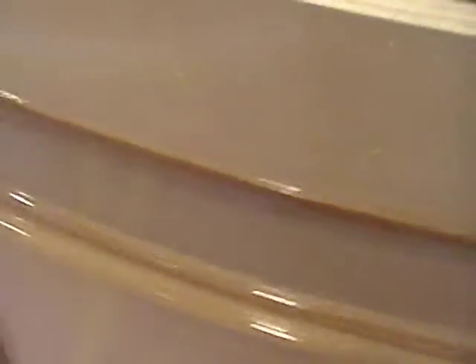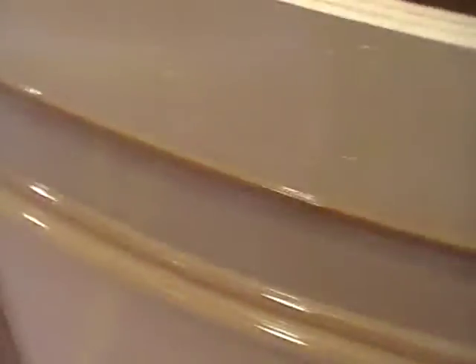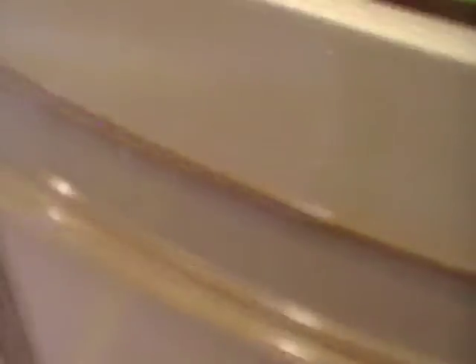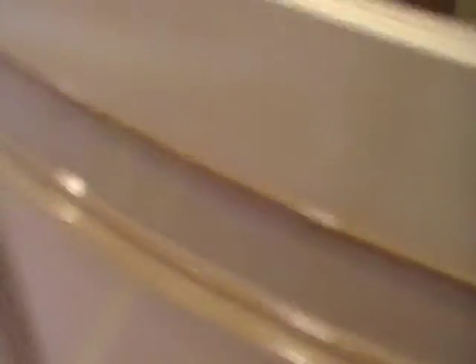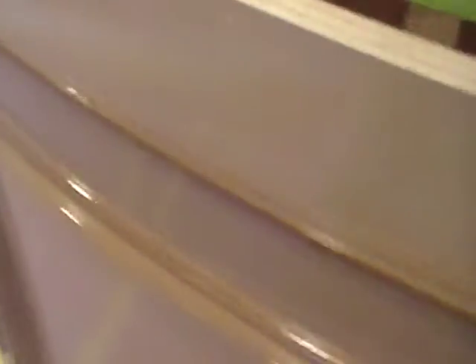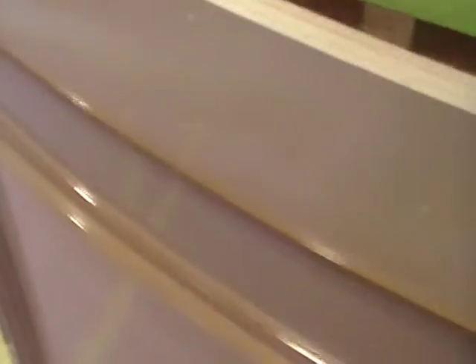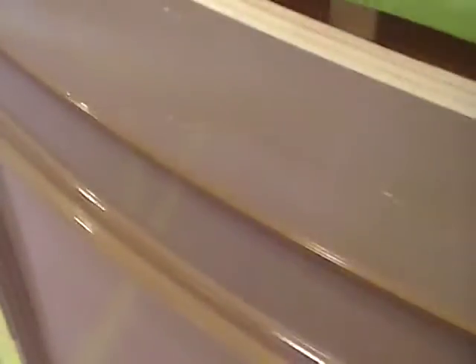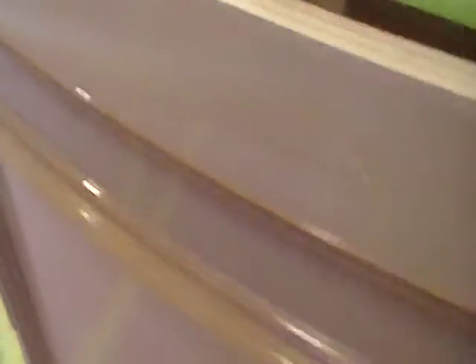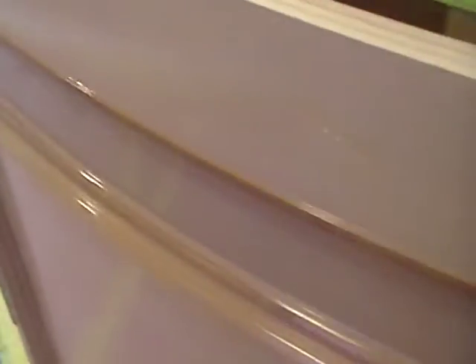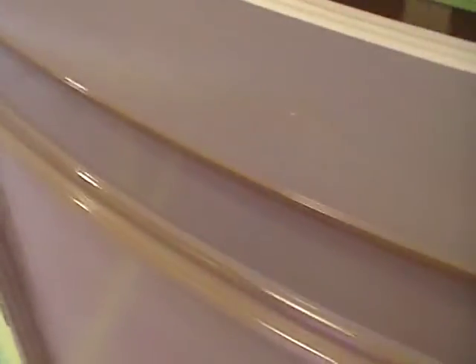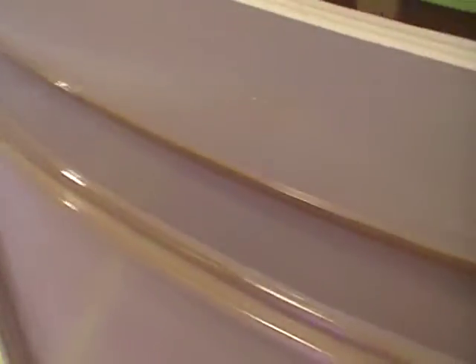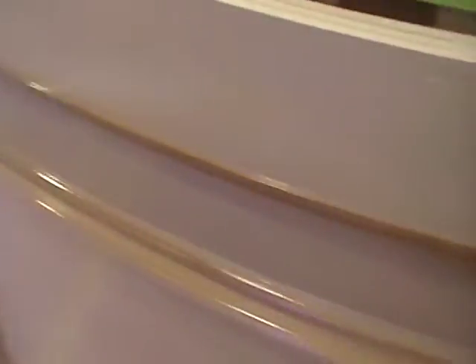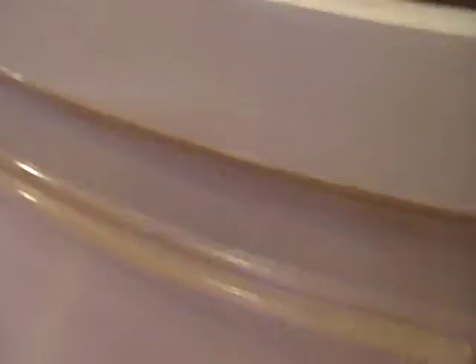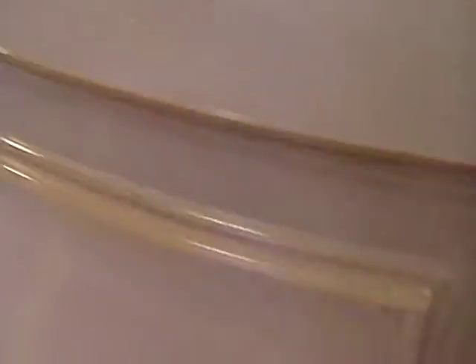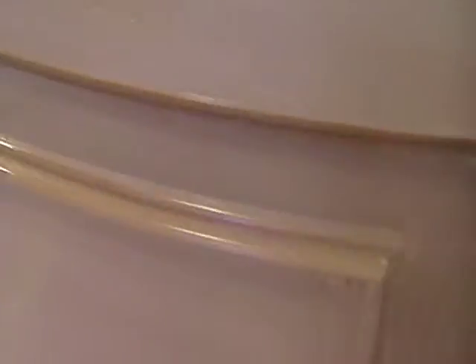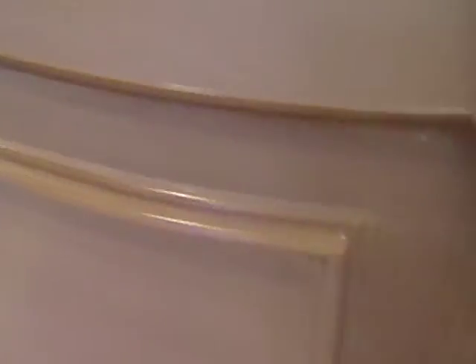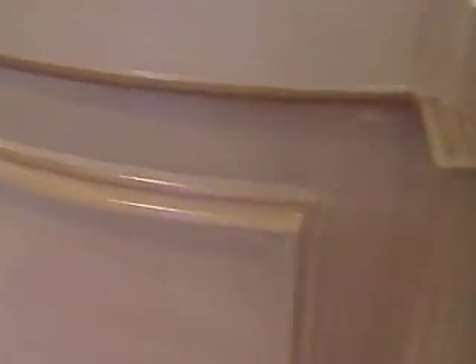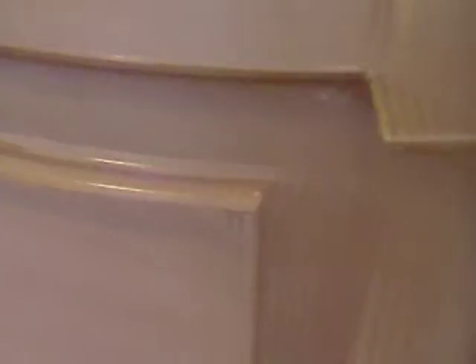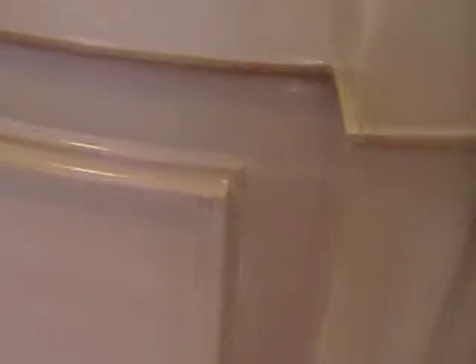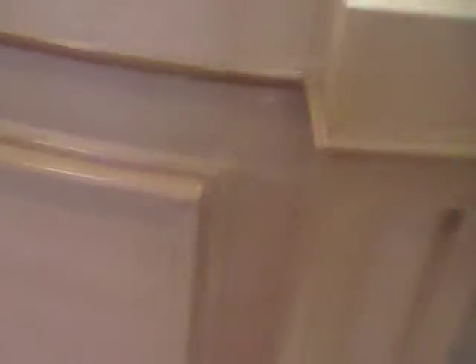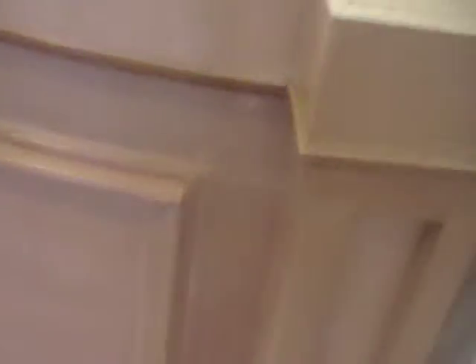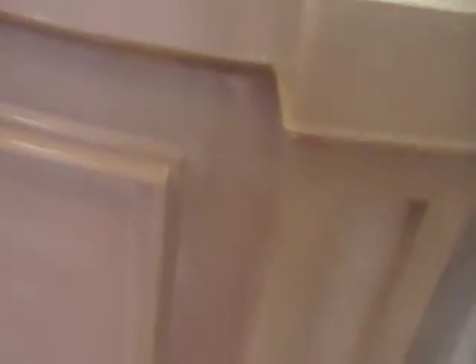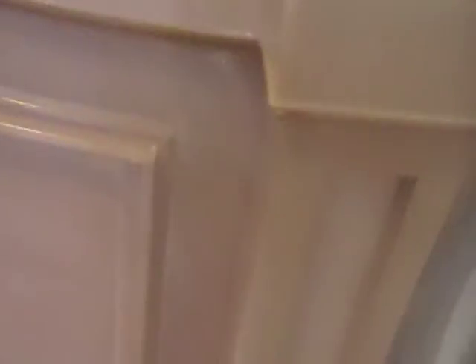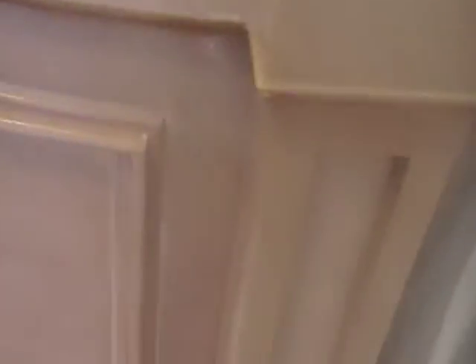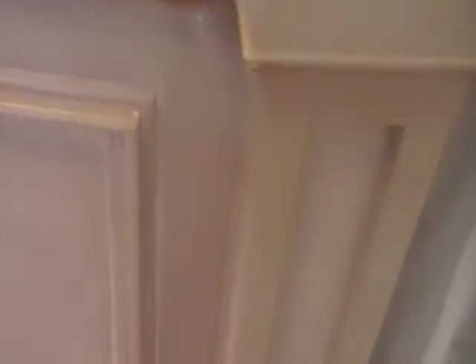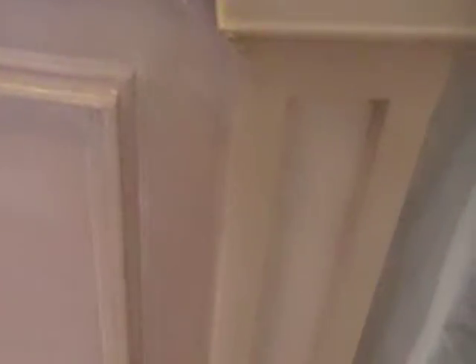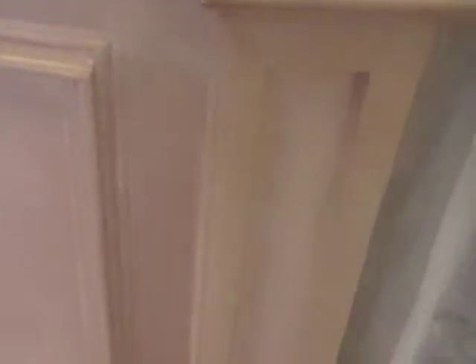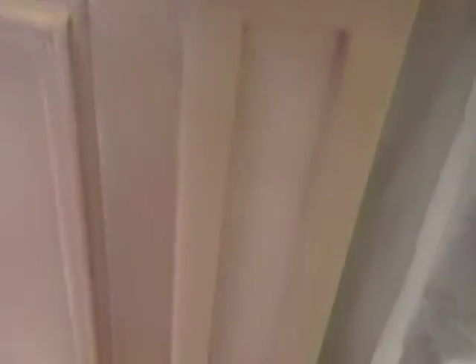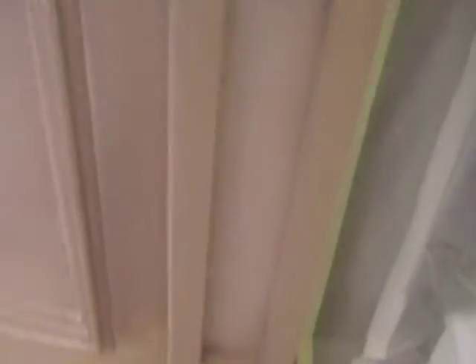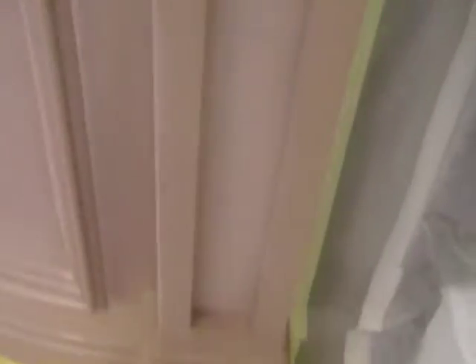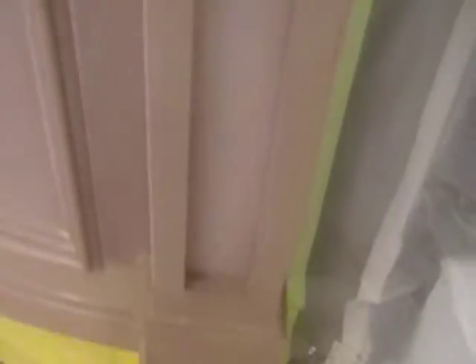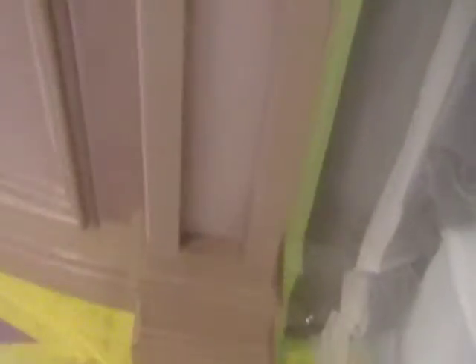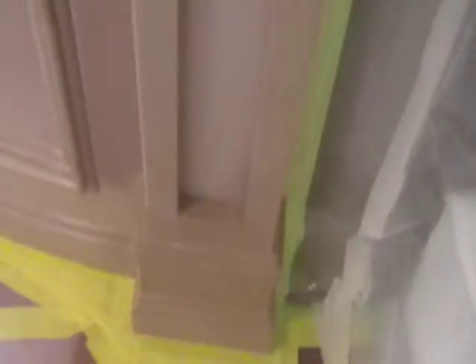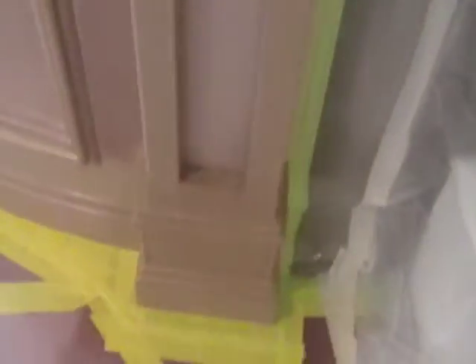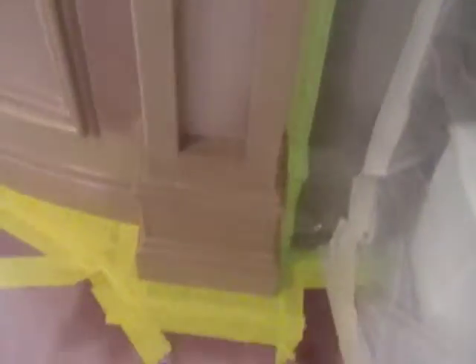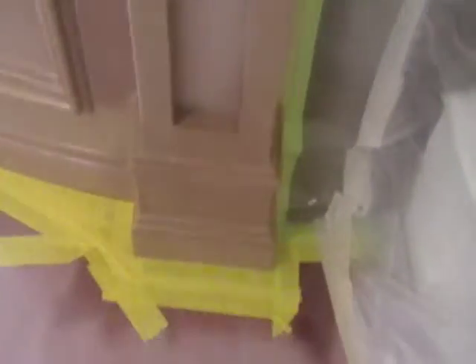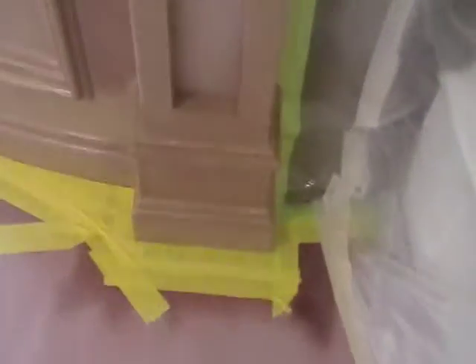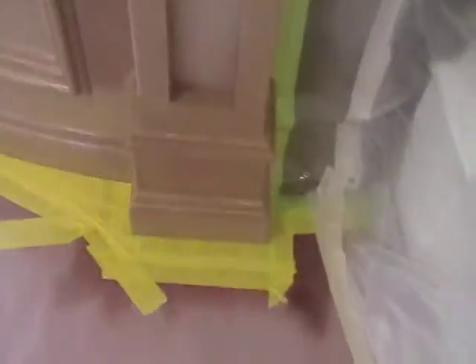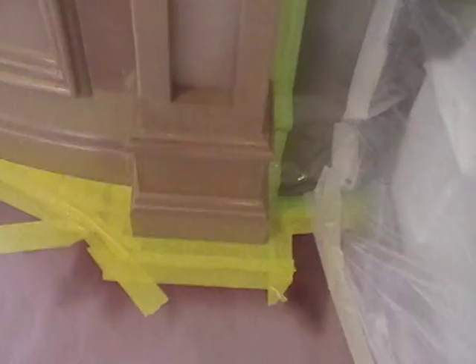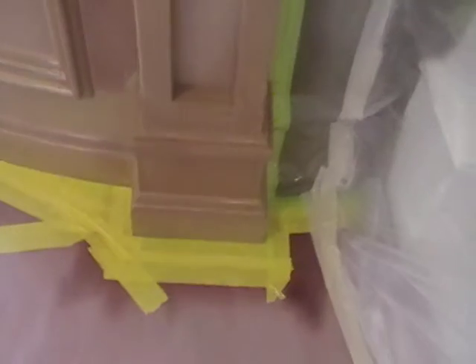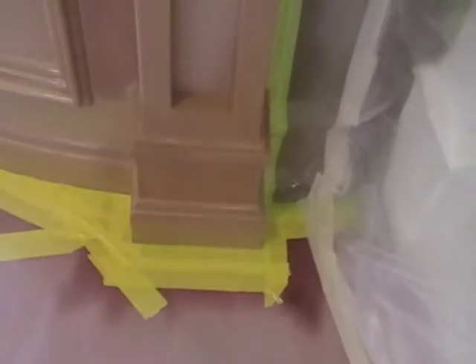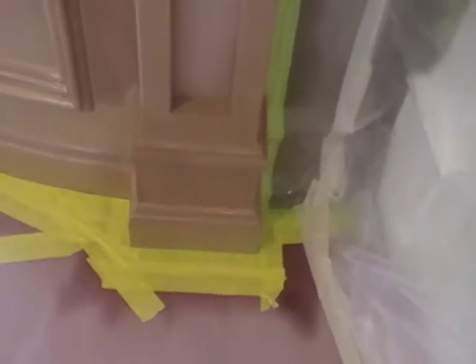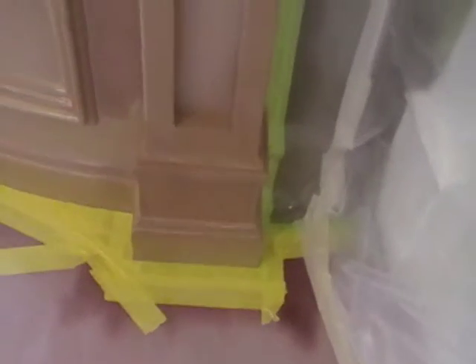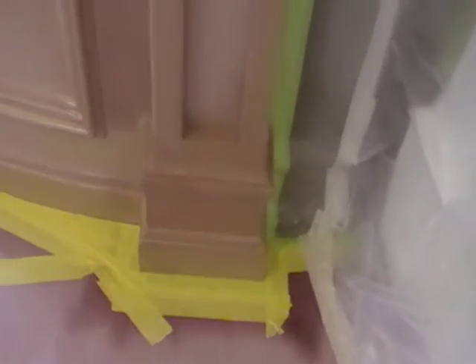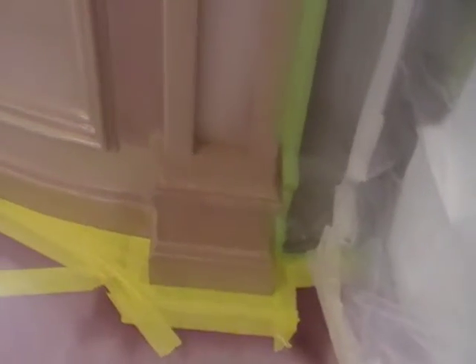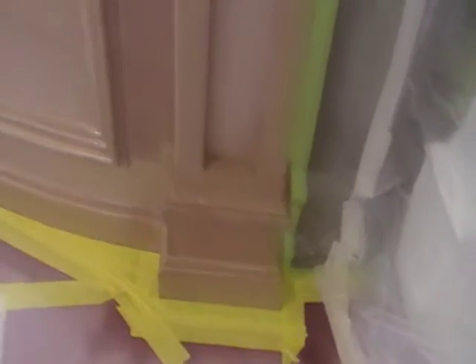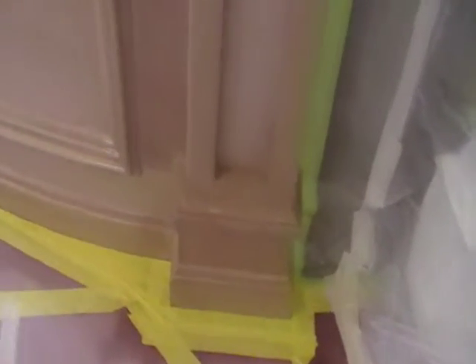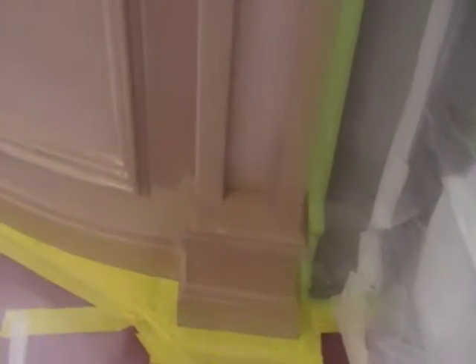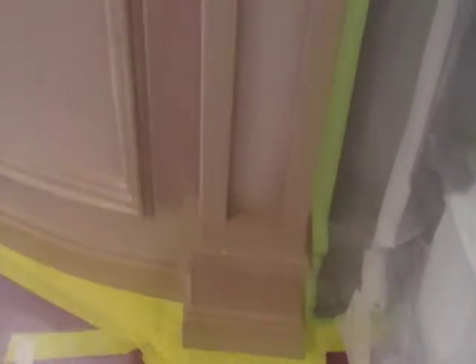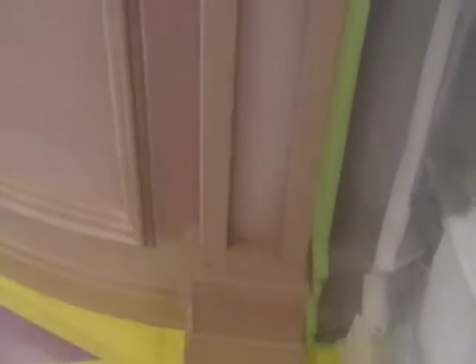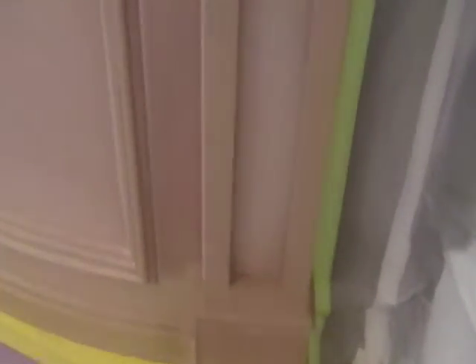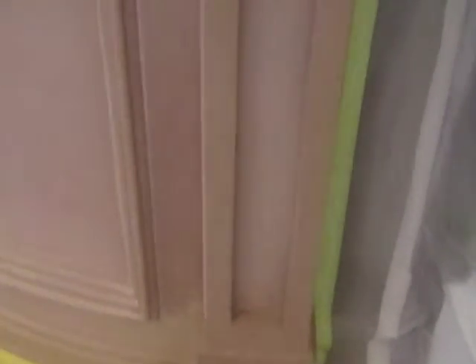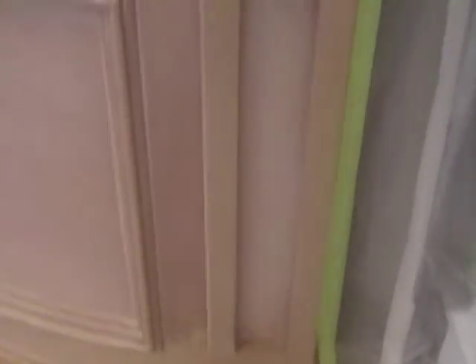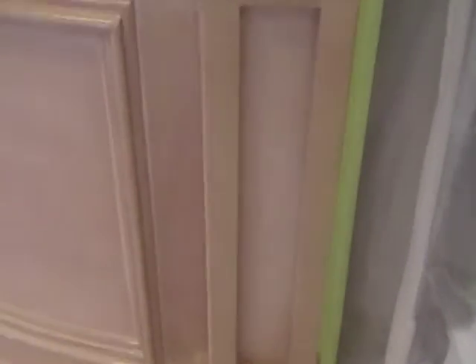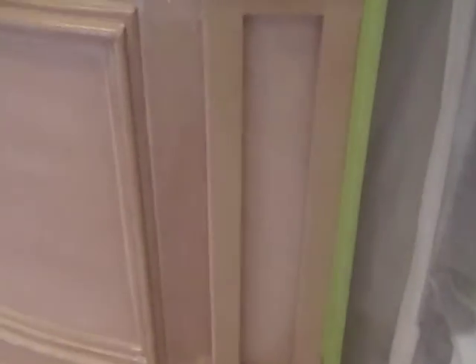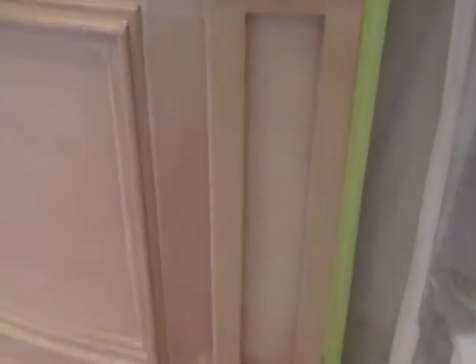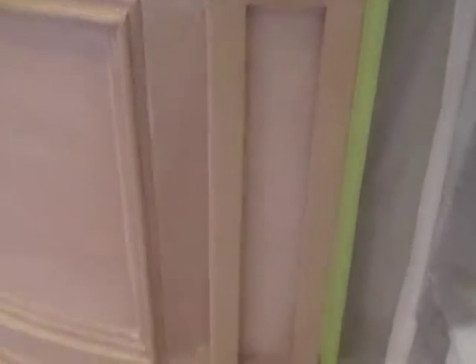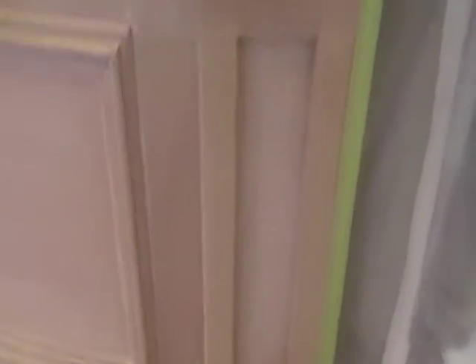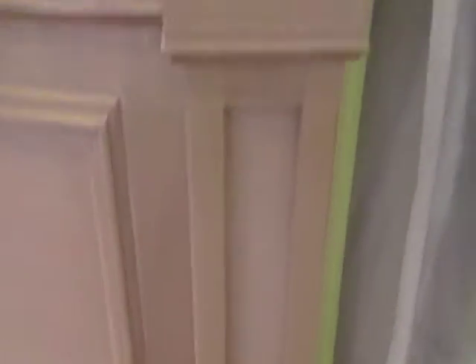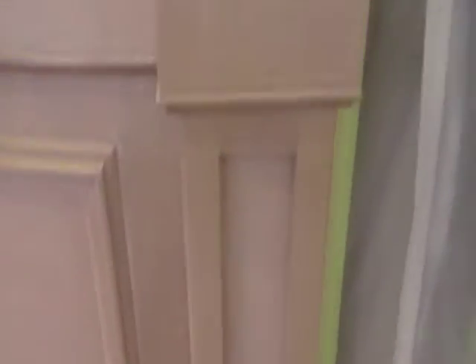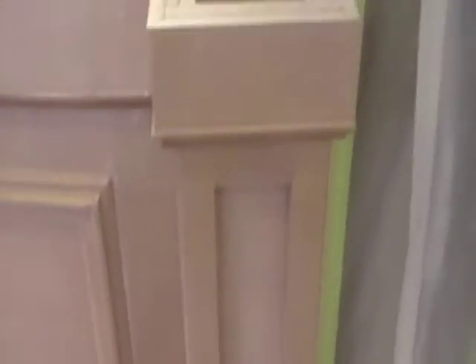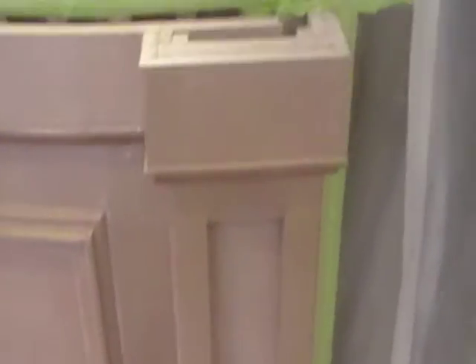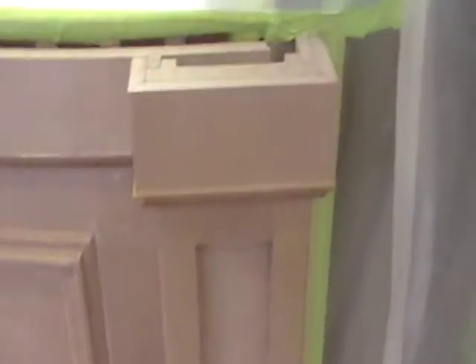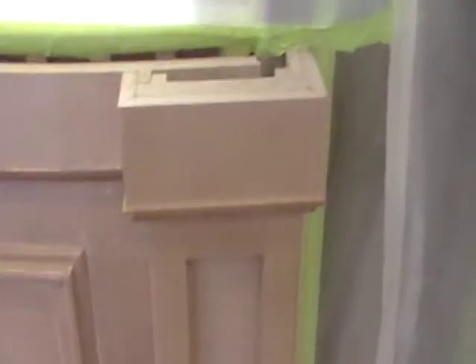We'll go ahead and fill it, sand it lightly, and get ready to spray our color.